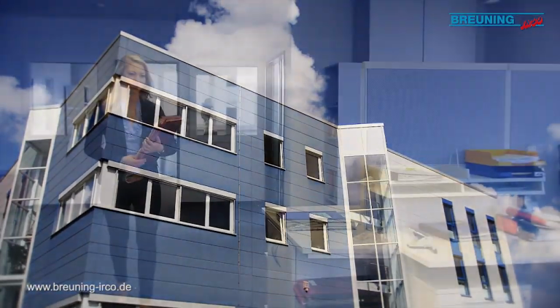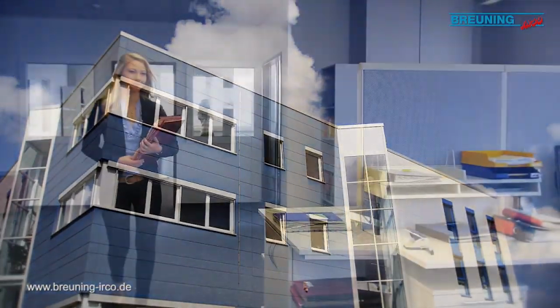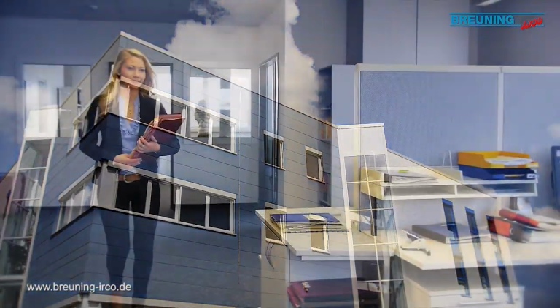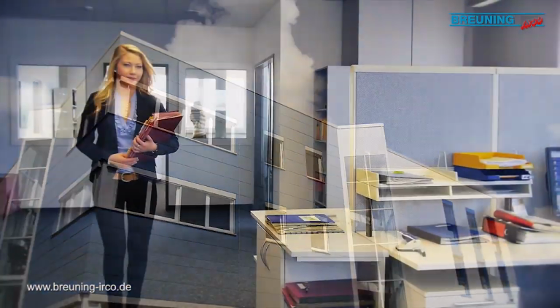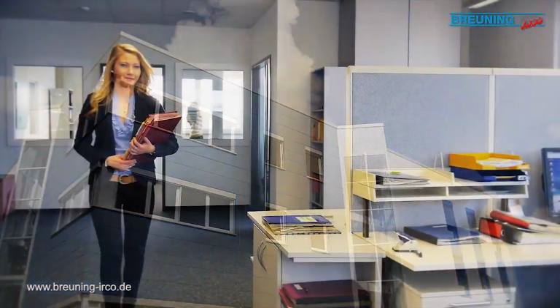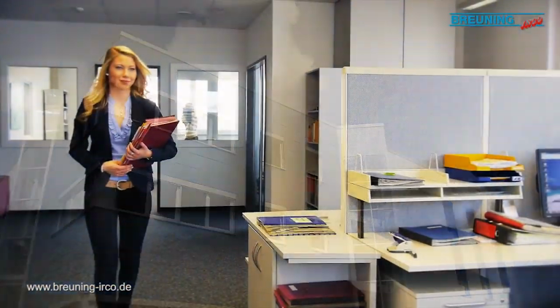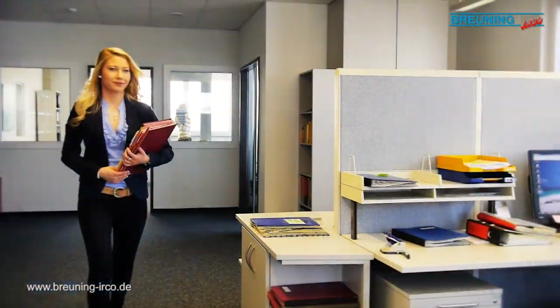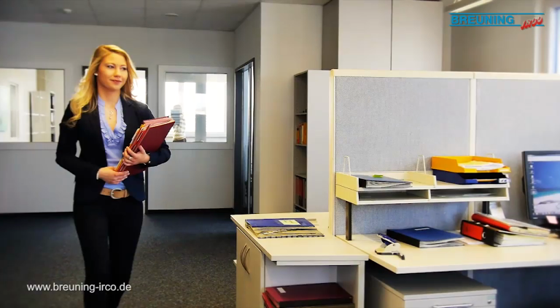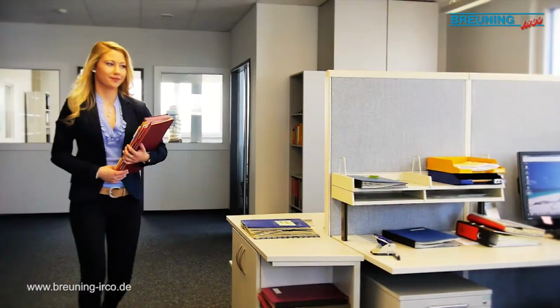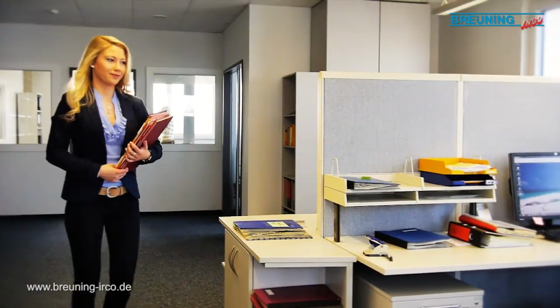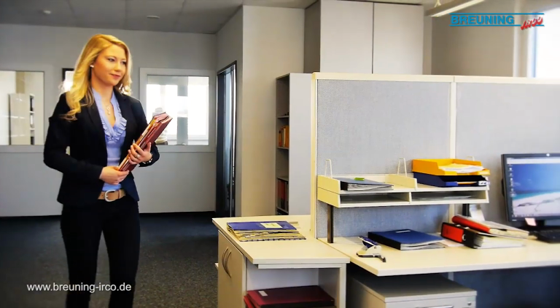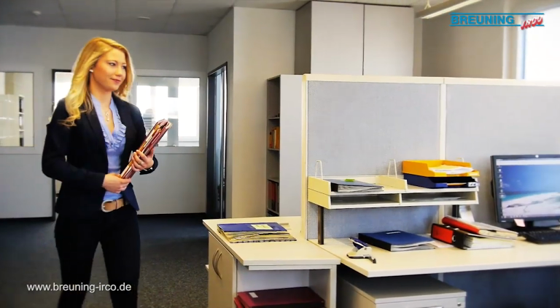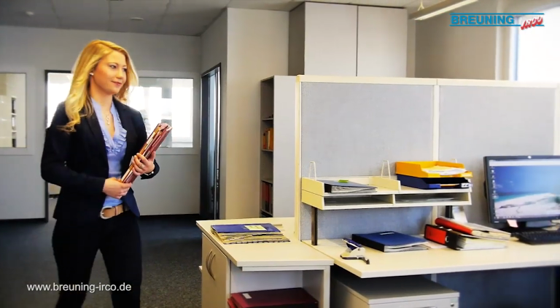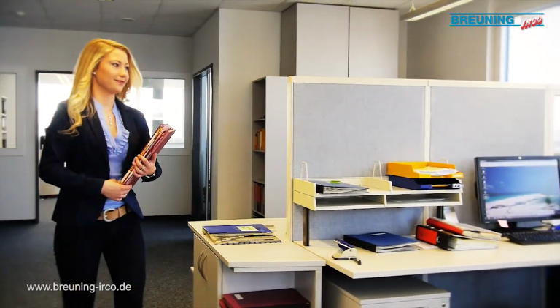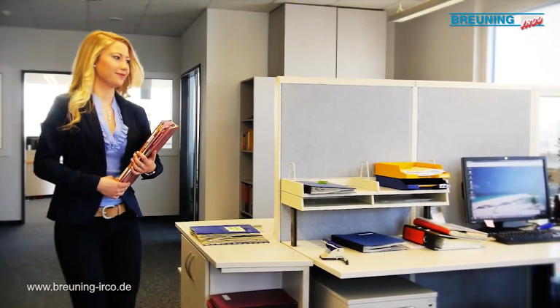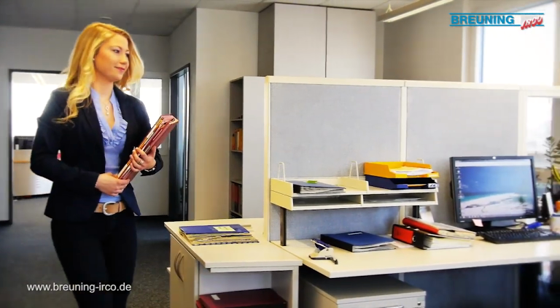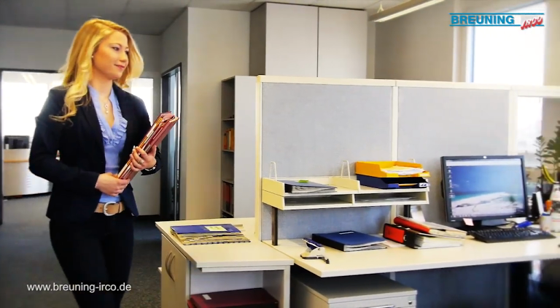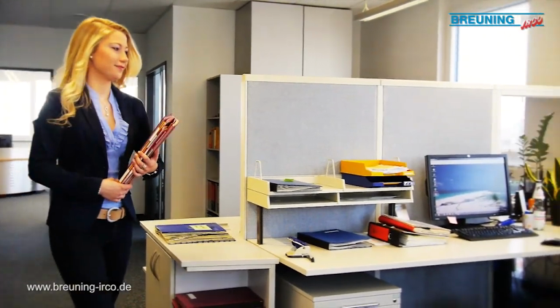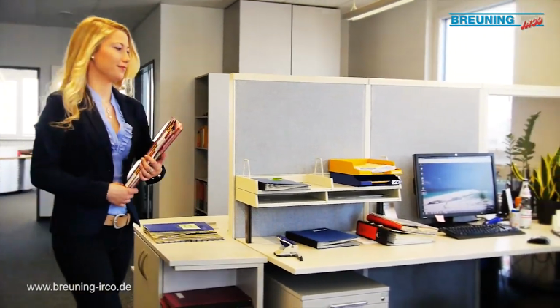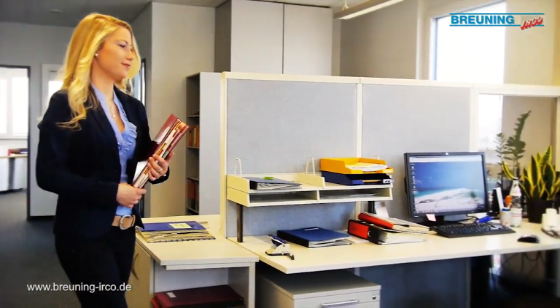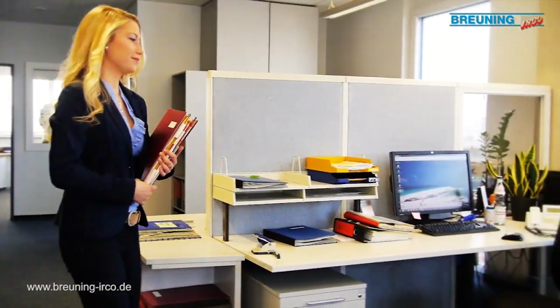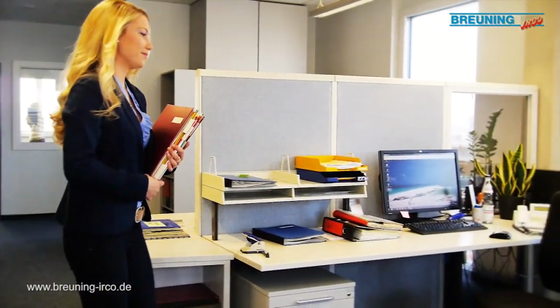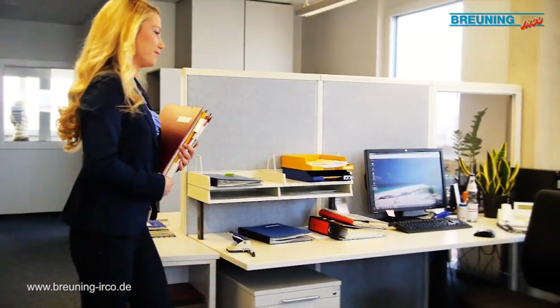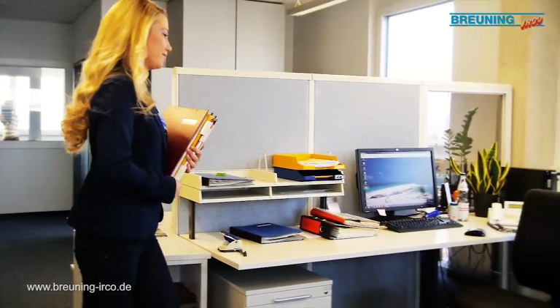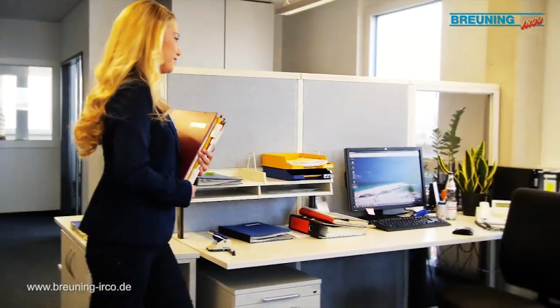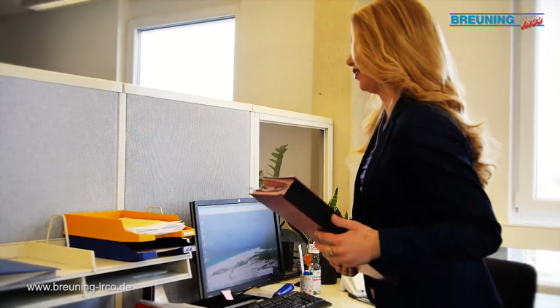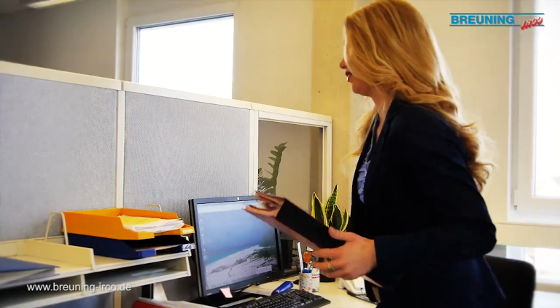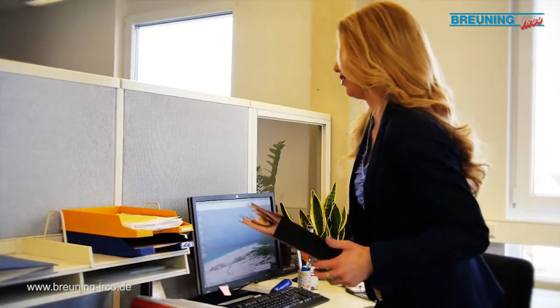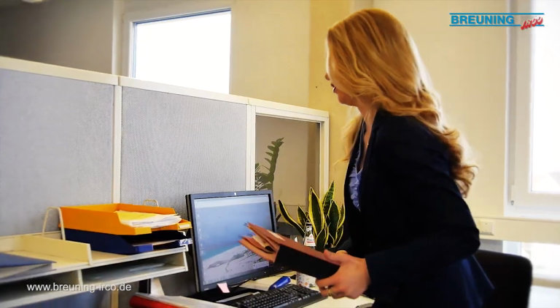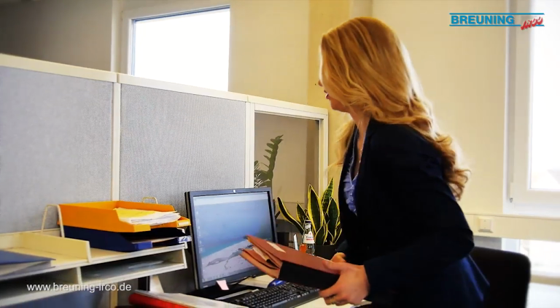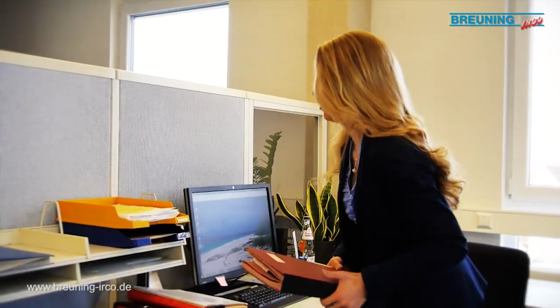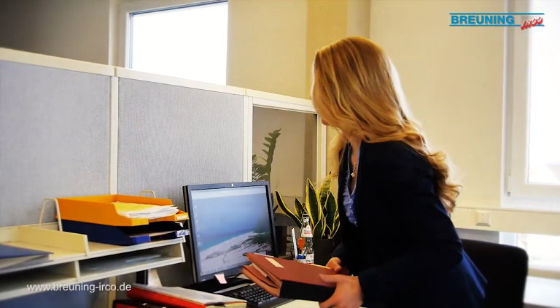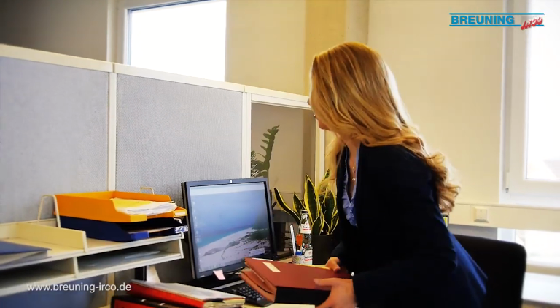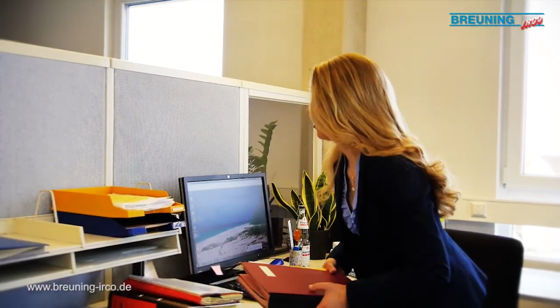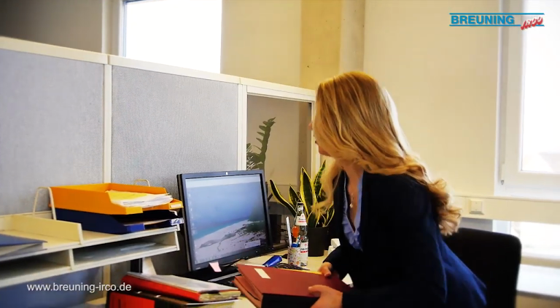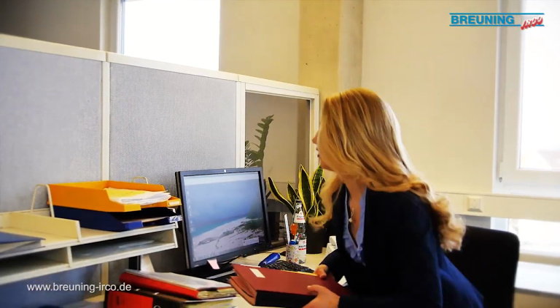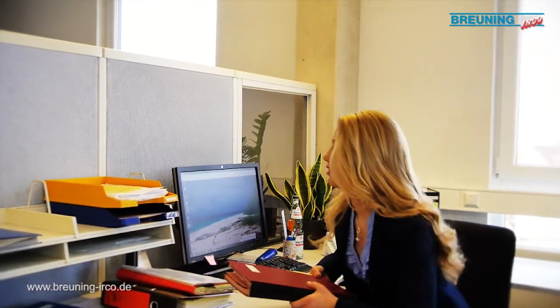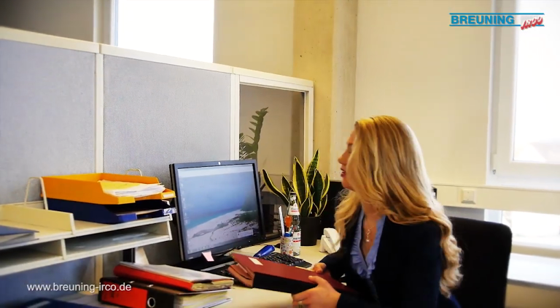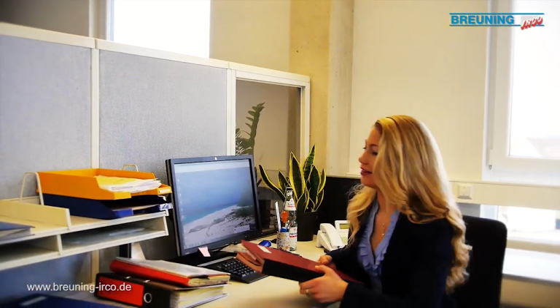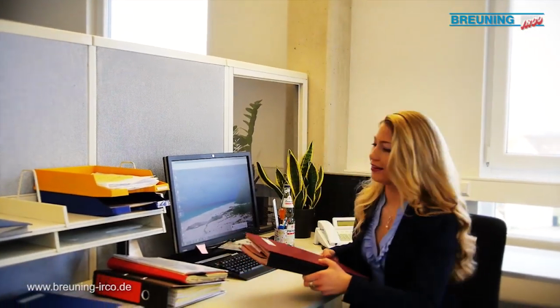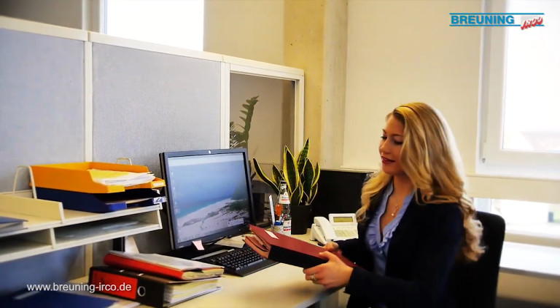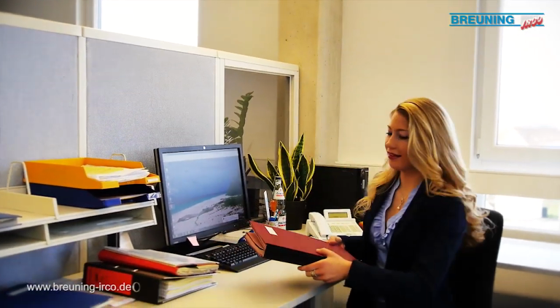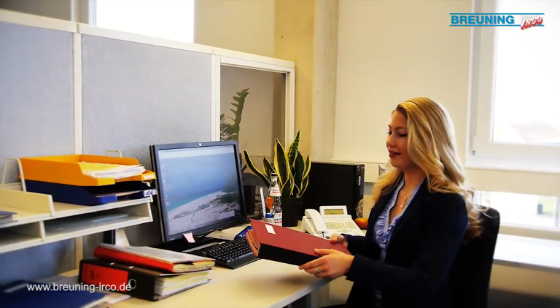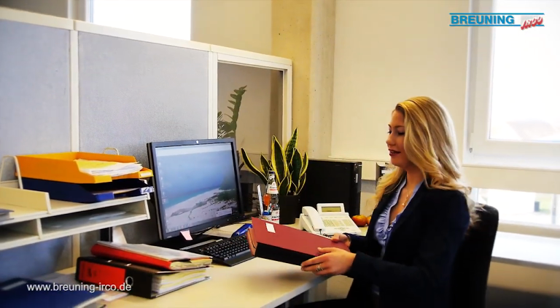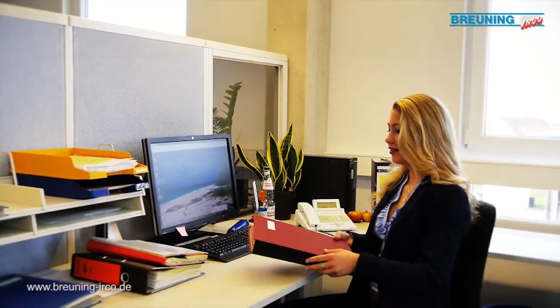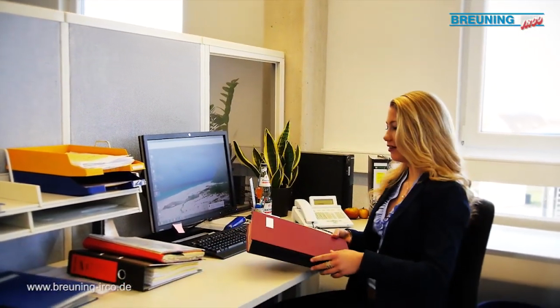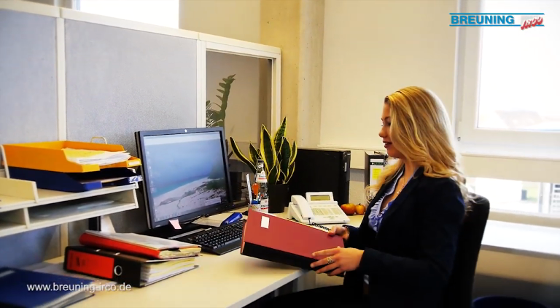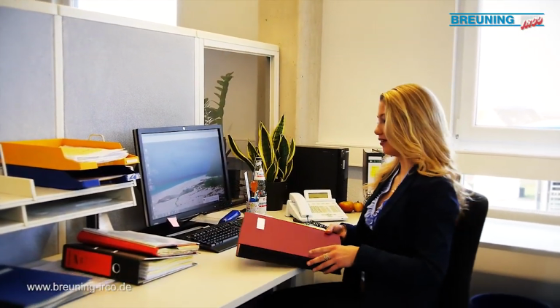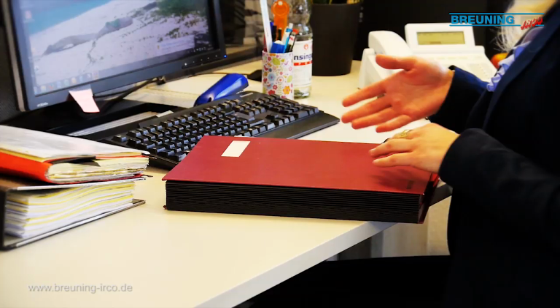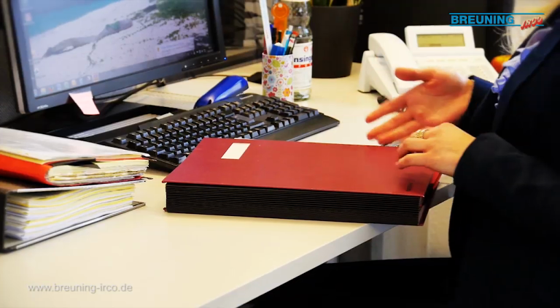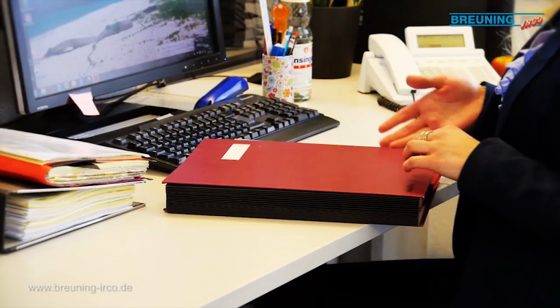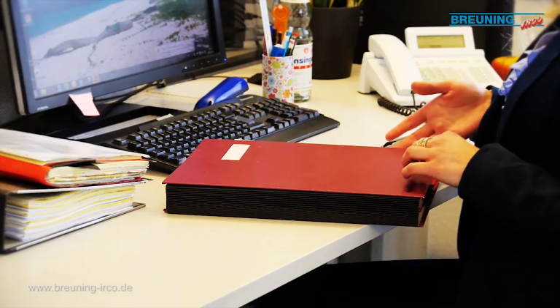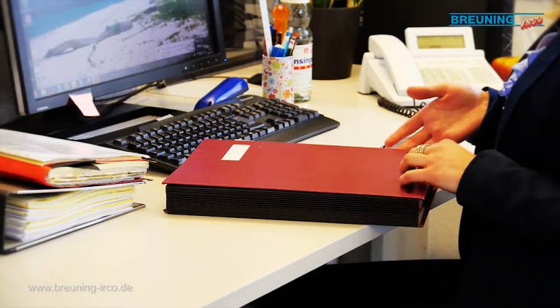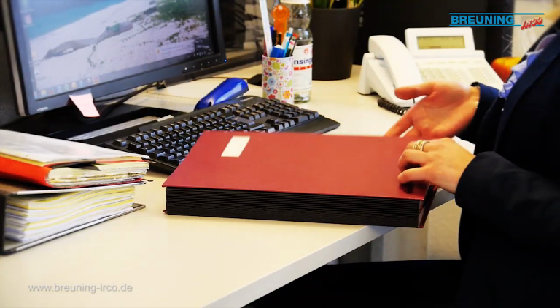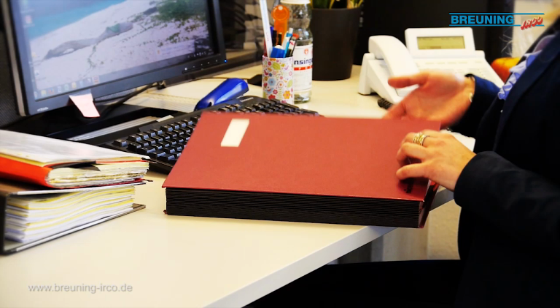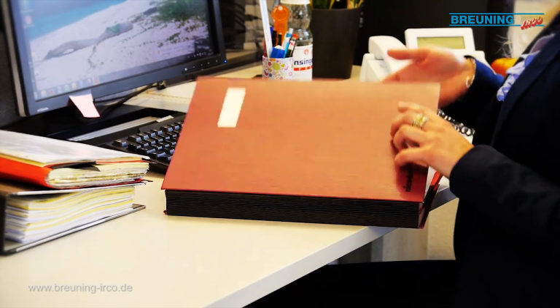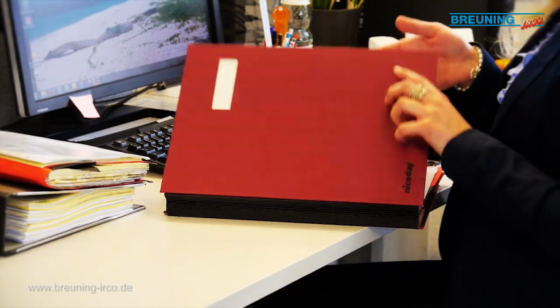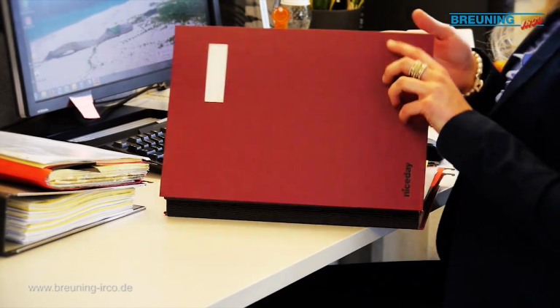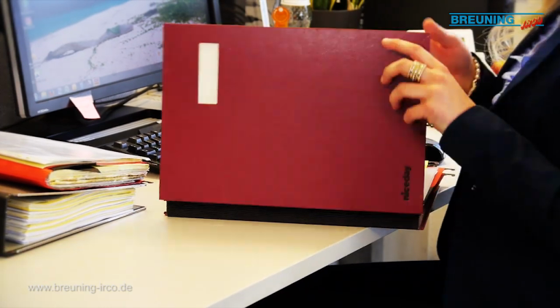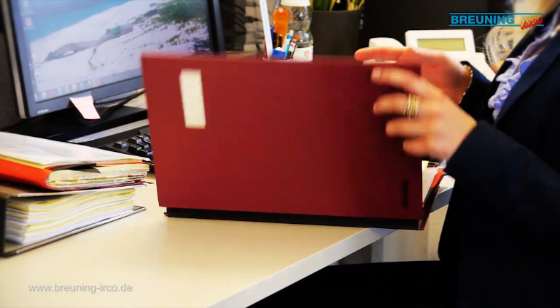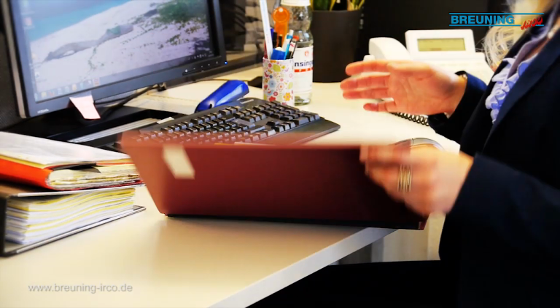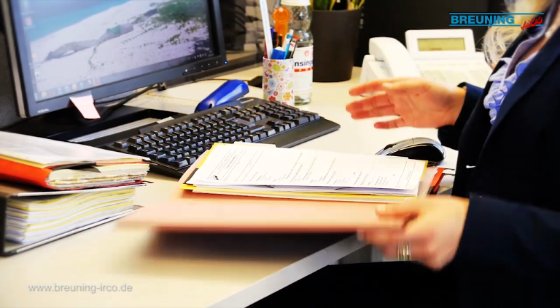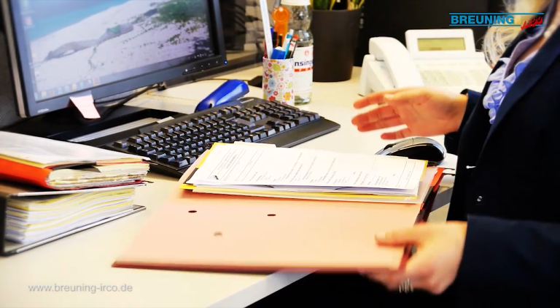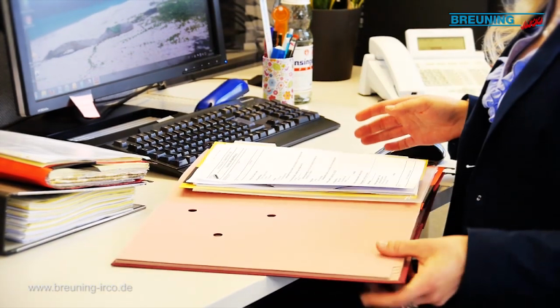Let's join Alina again, a quality assurance employee at Brüning-Earco, on a short tour of the company.